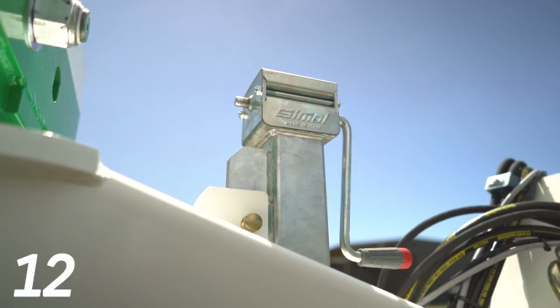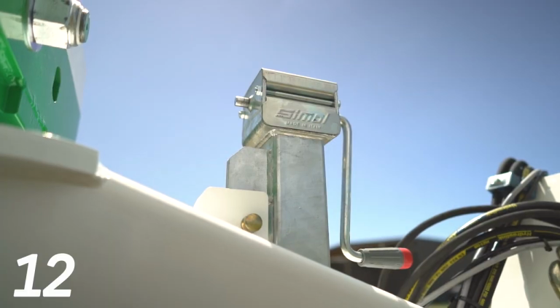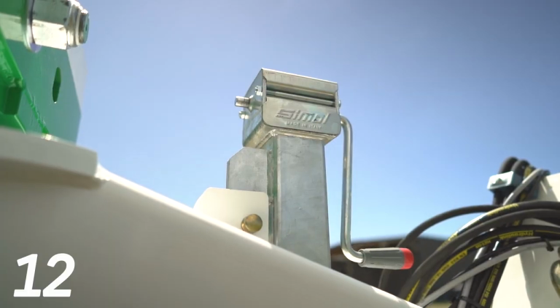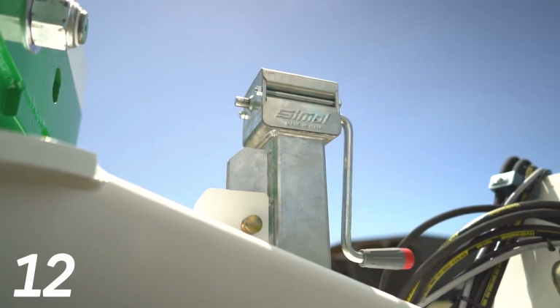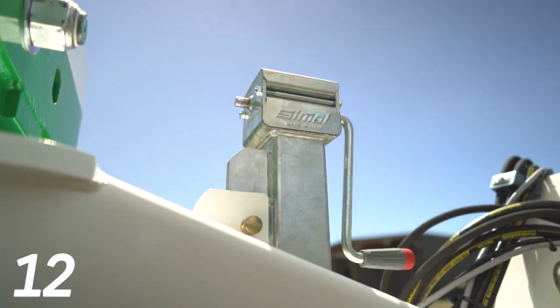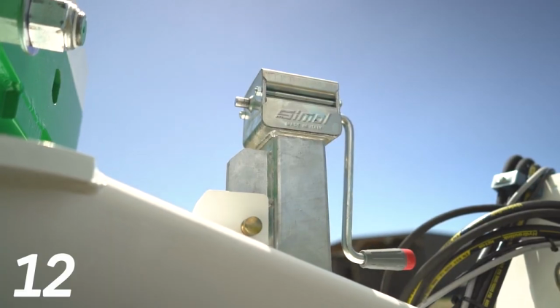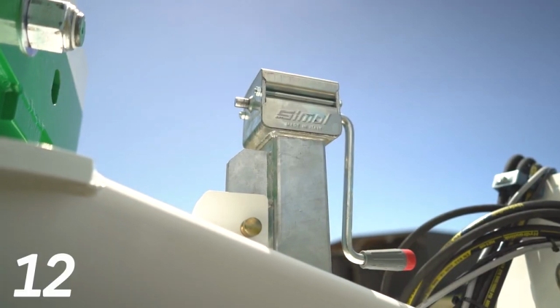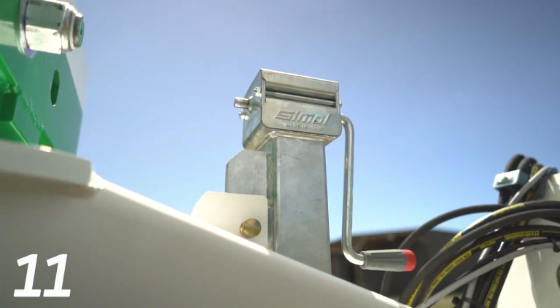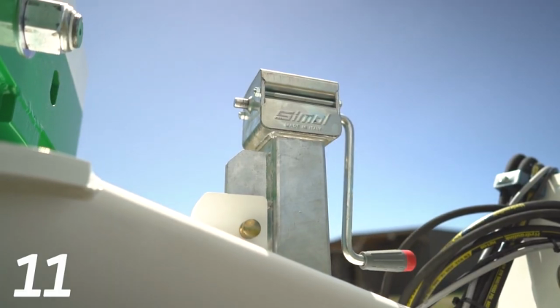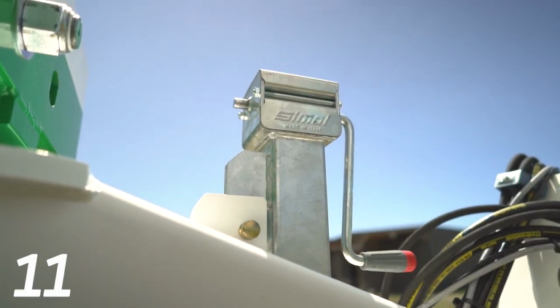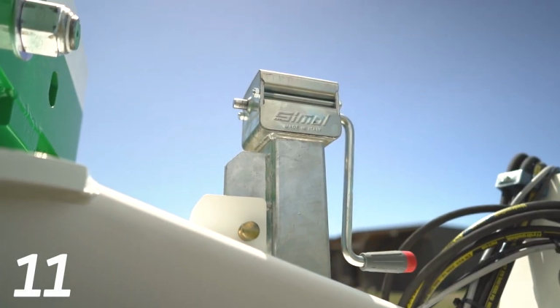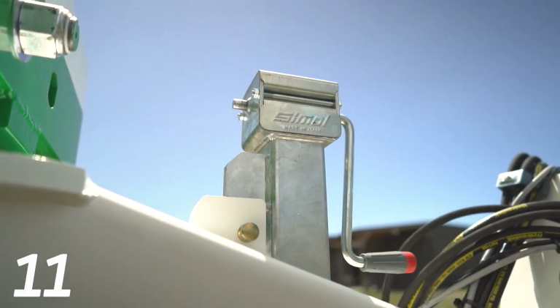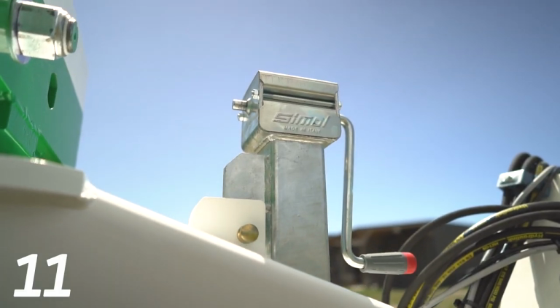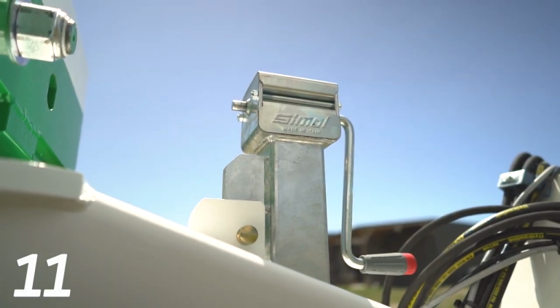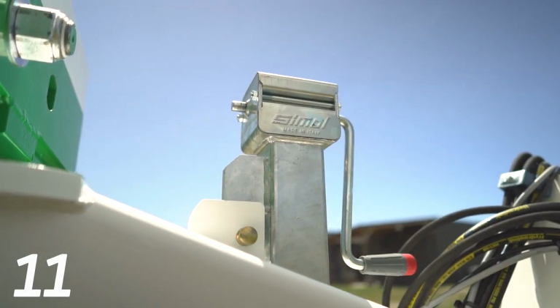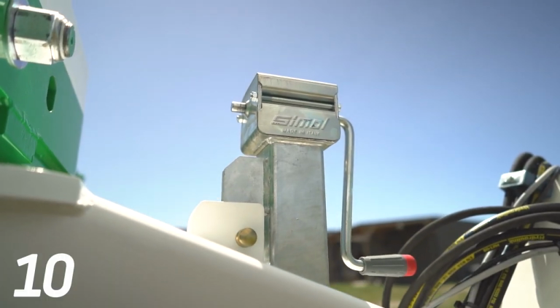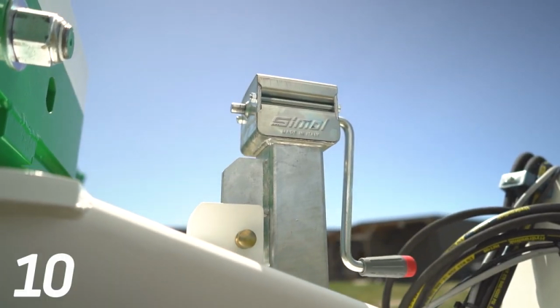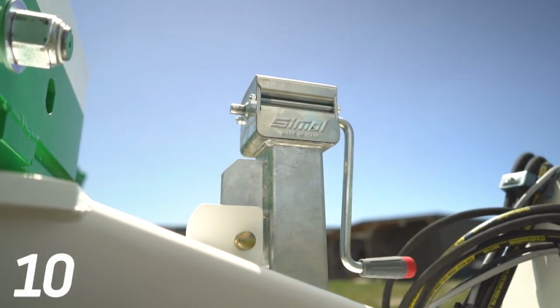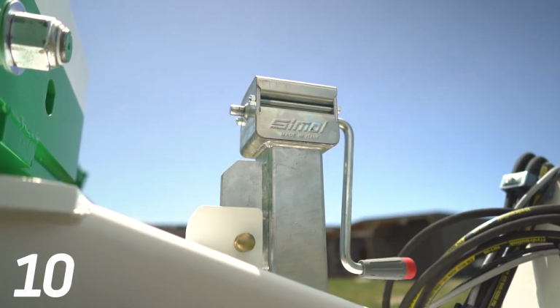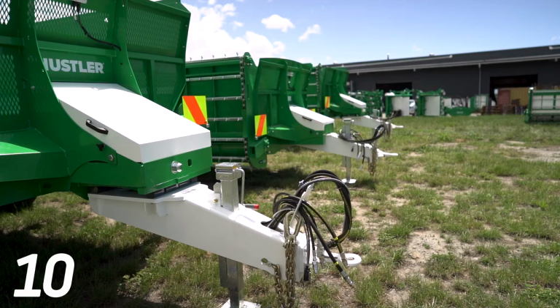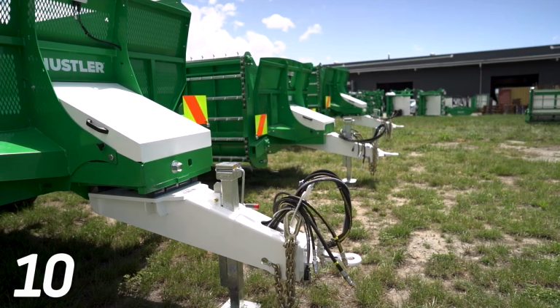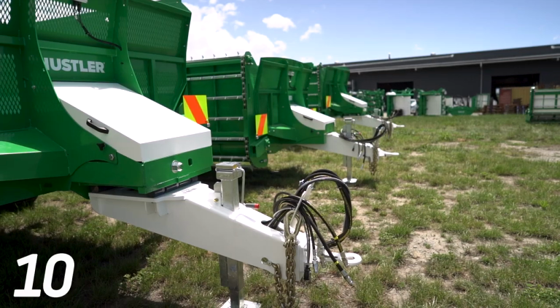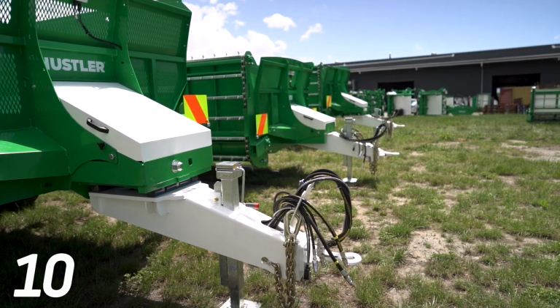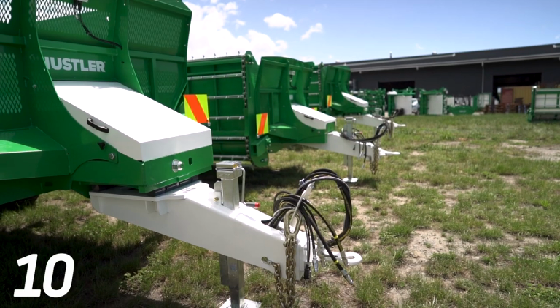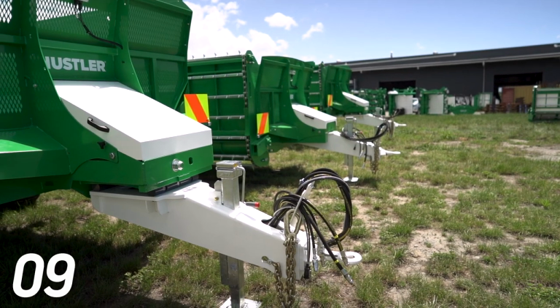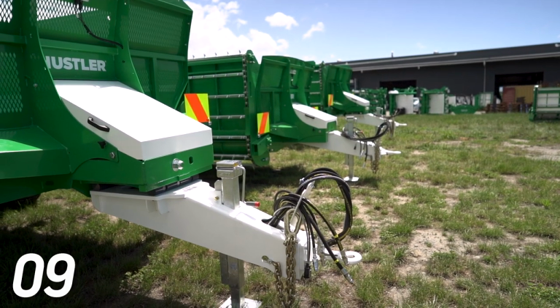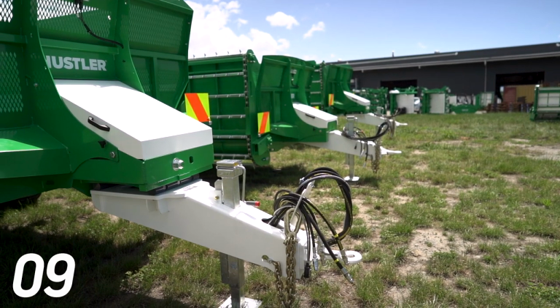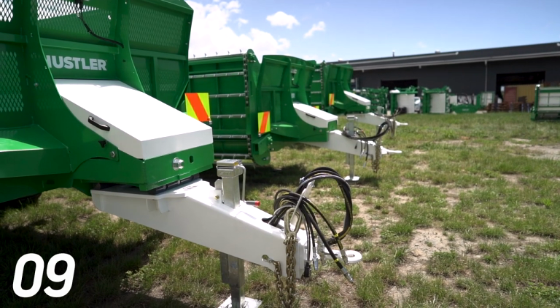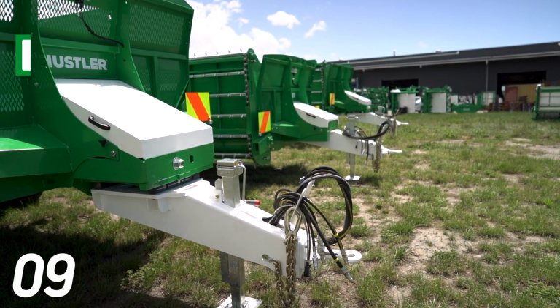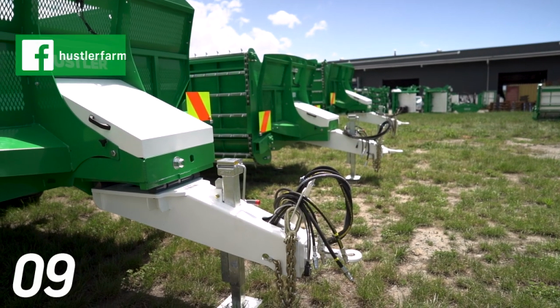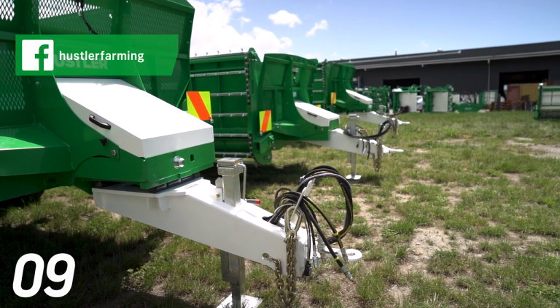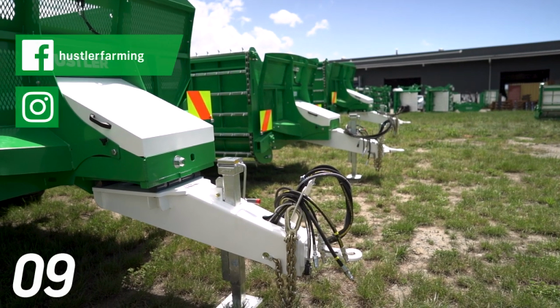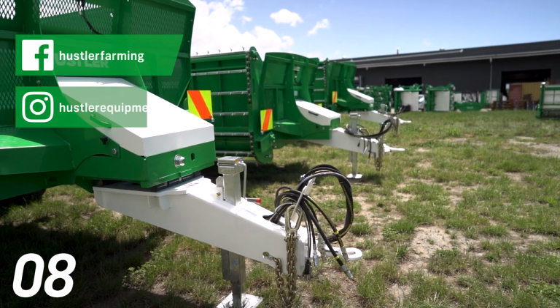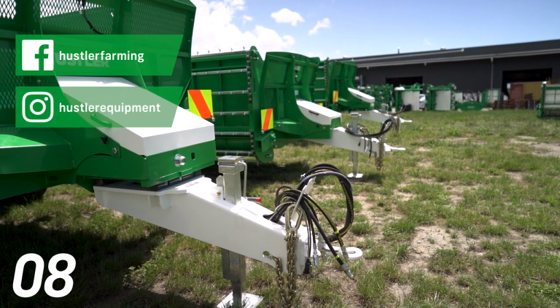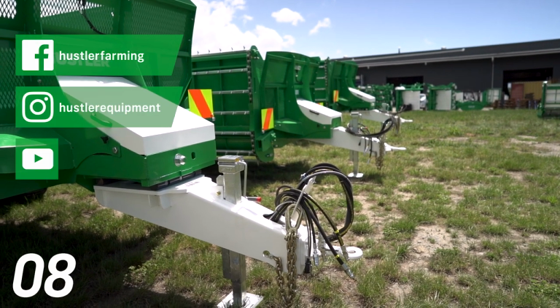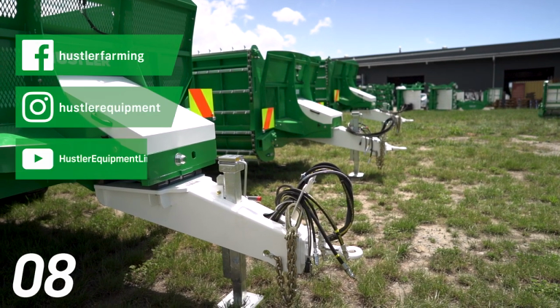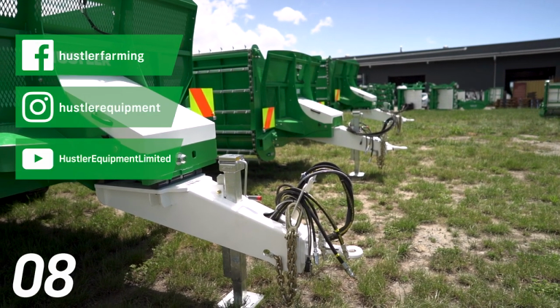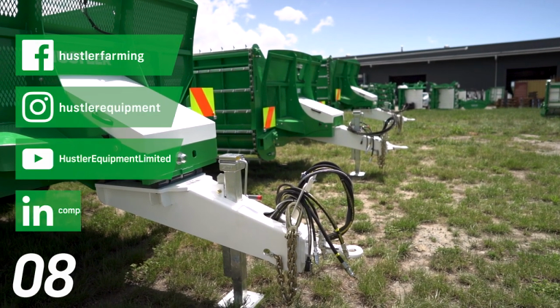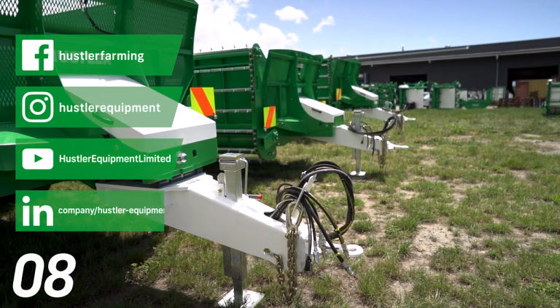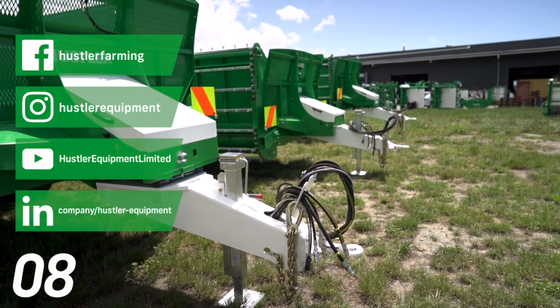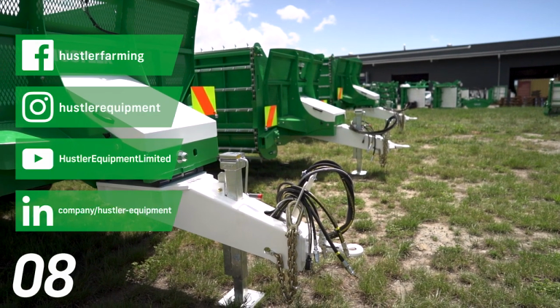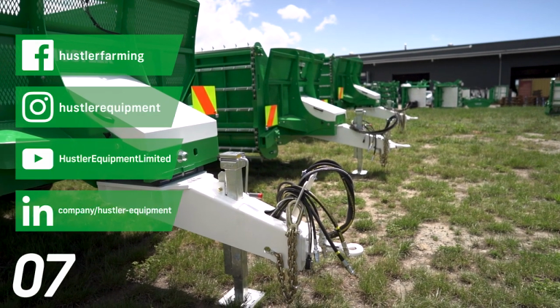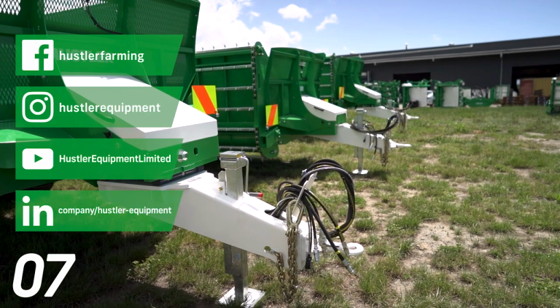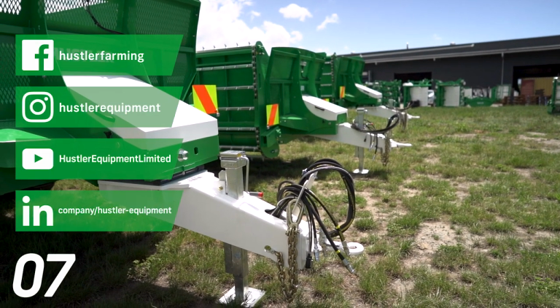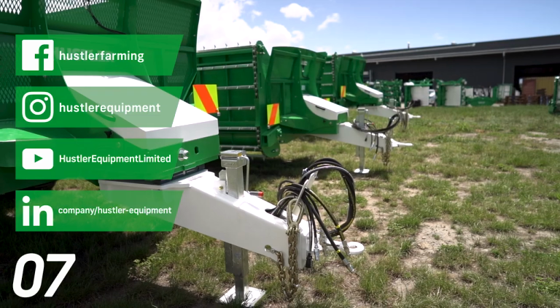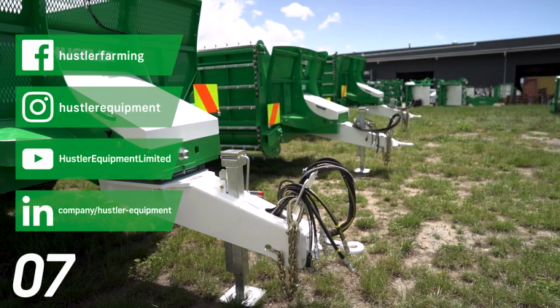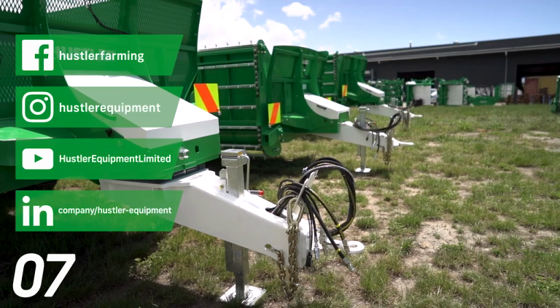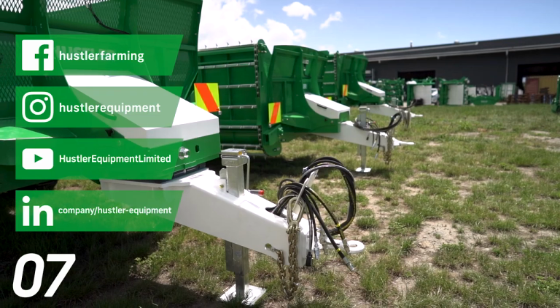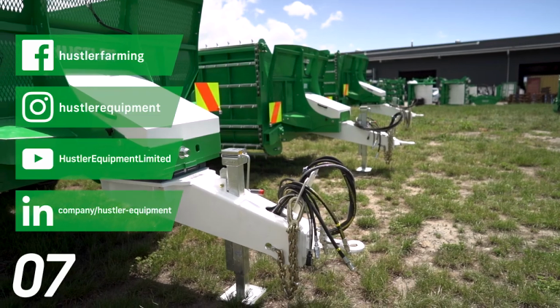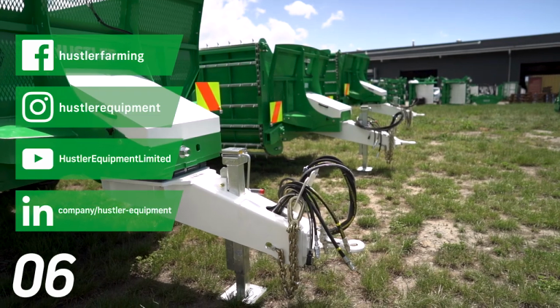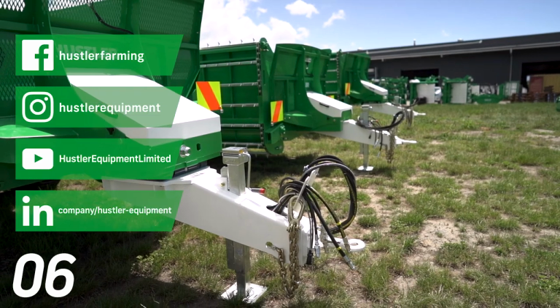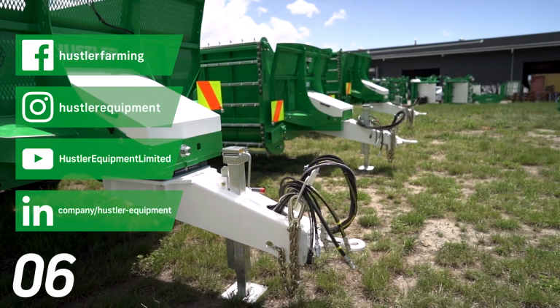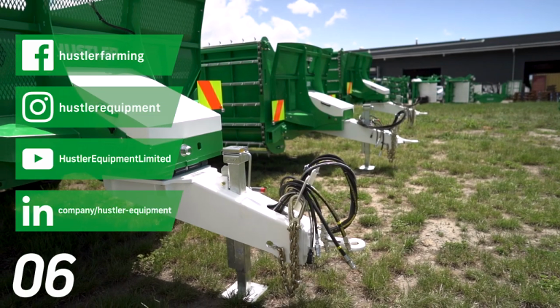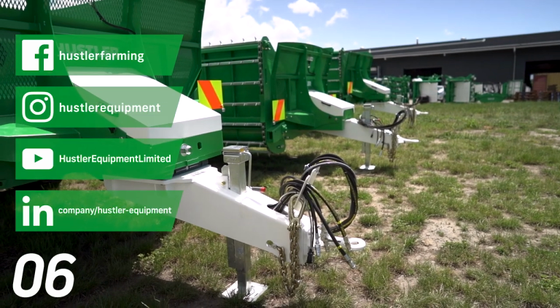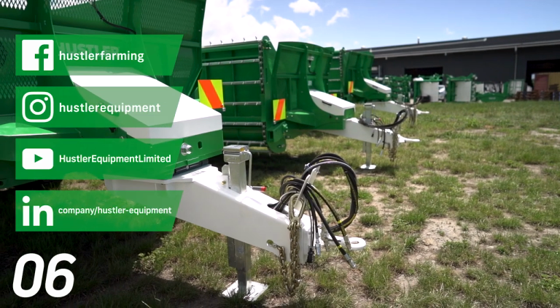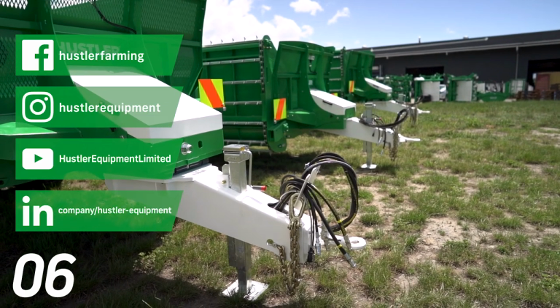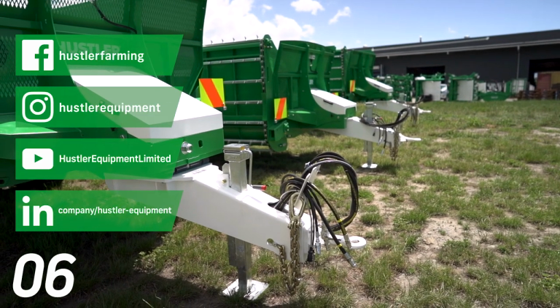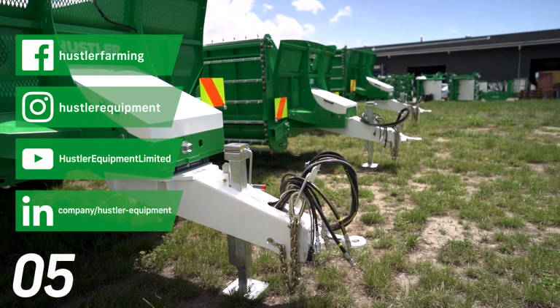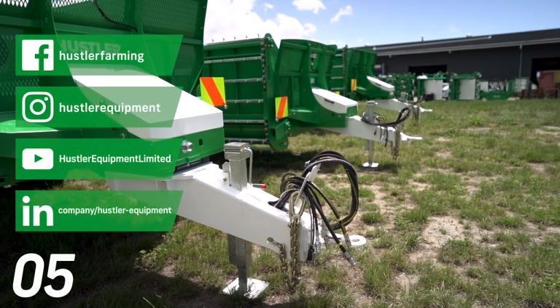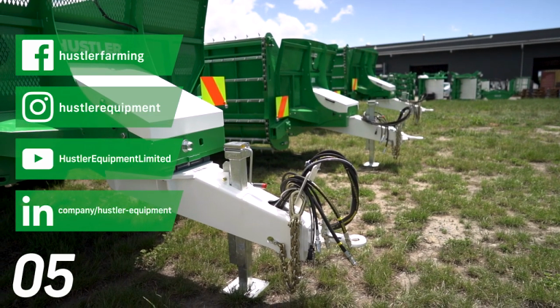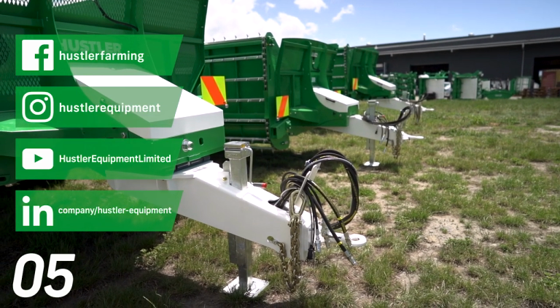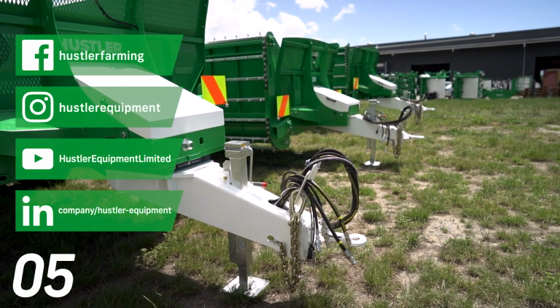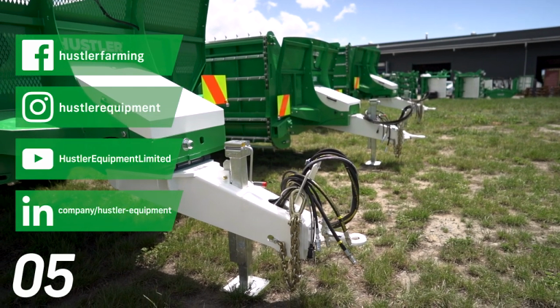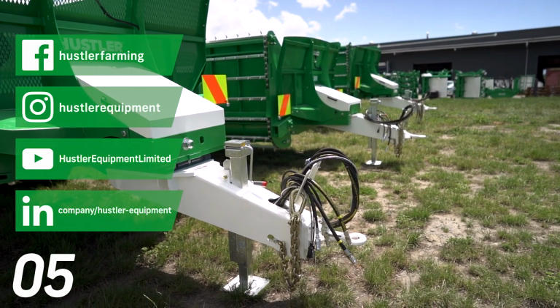This jack was designed to act like a foot so it can take the weight of the loaded wagon, allowing you to safely load without being hitched into a tractor.